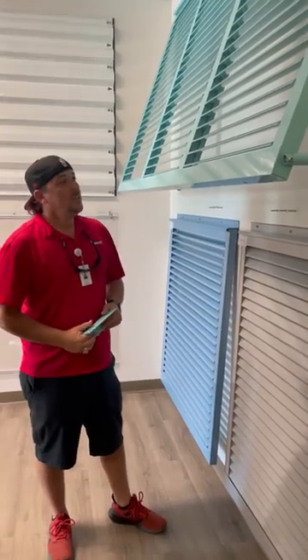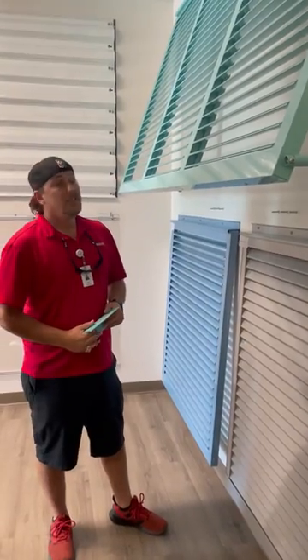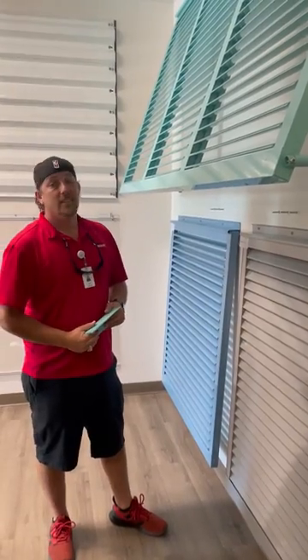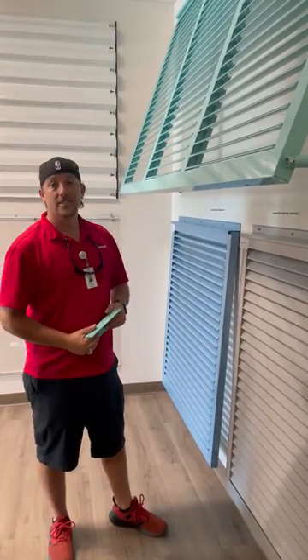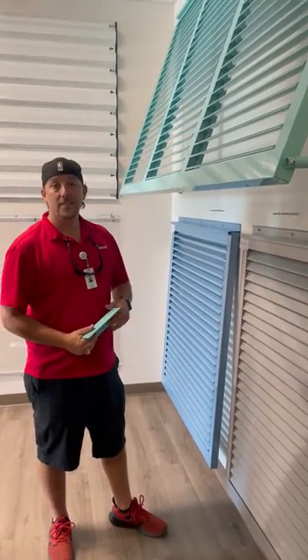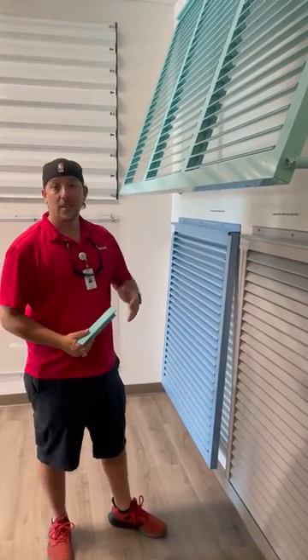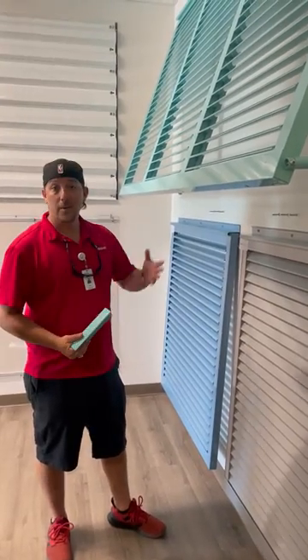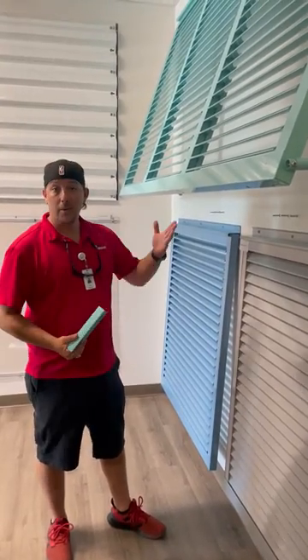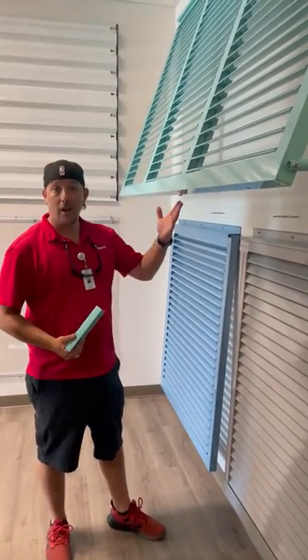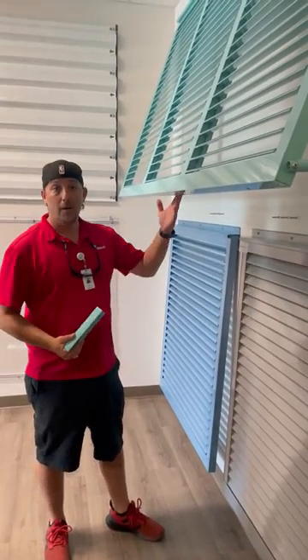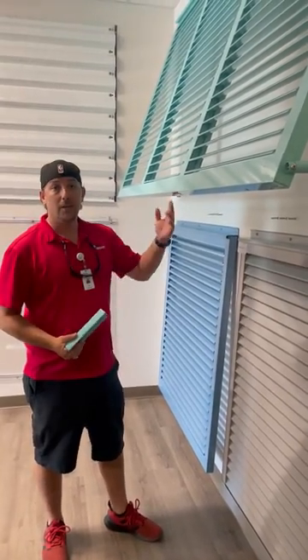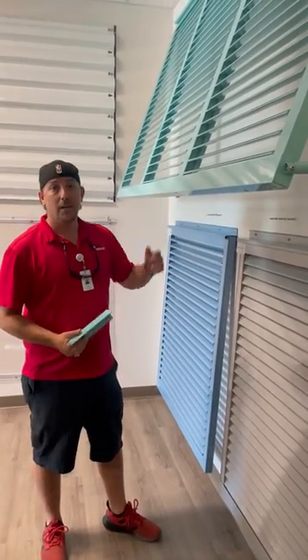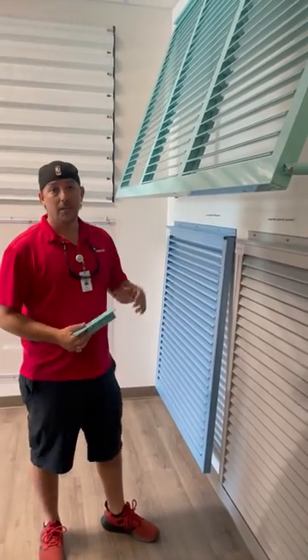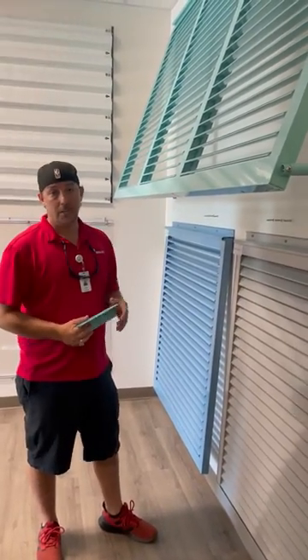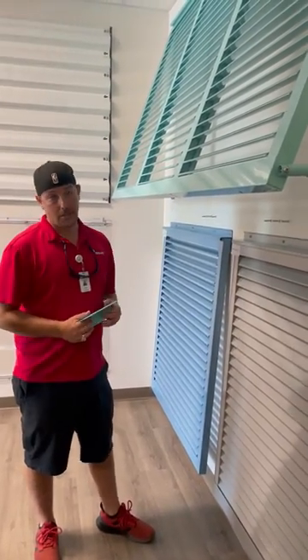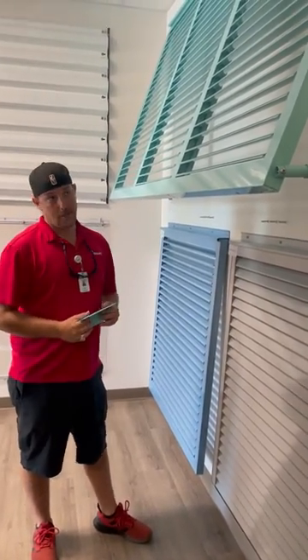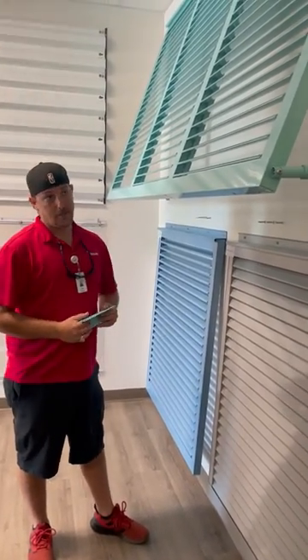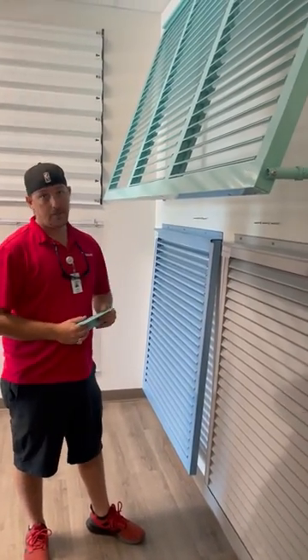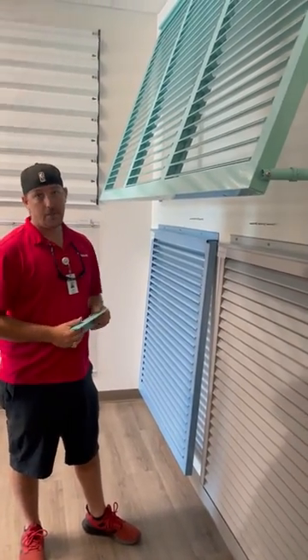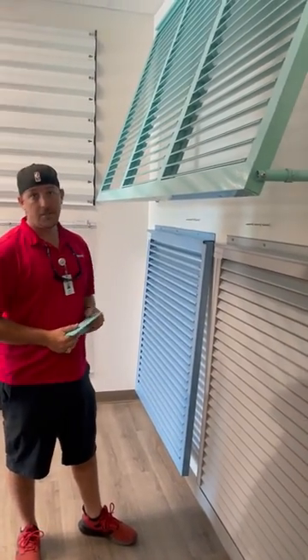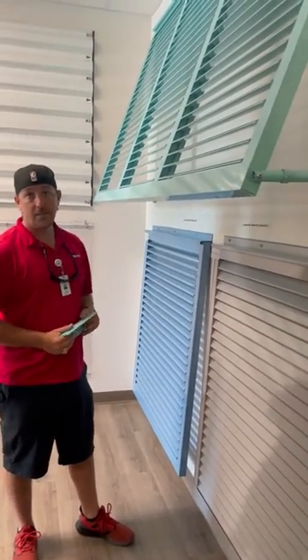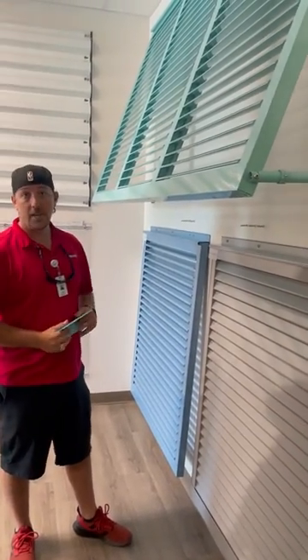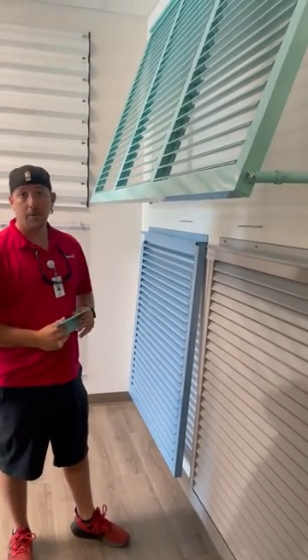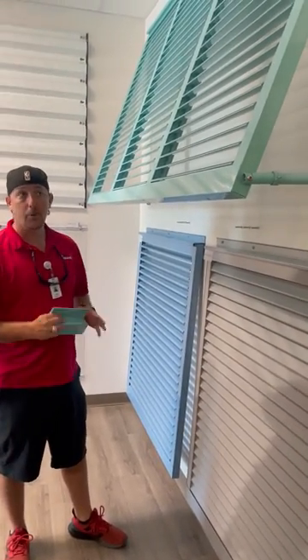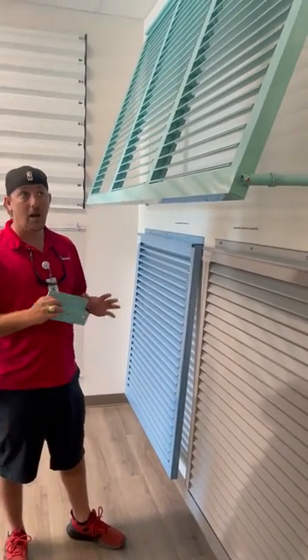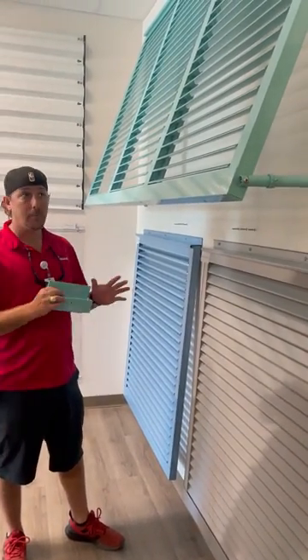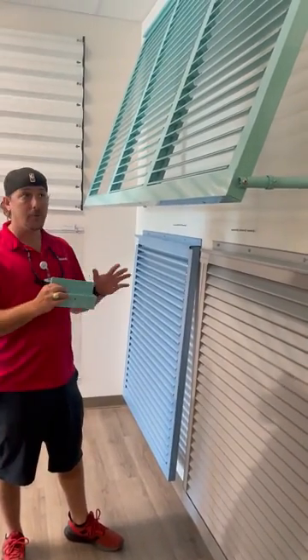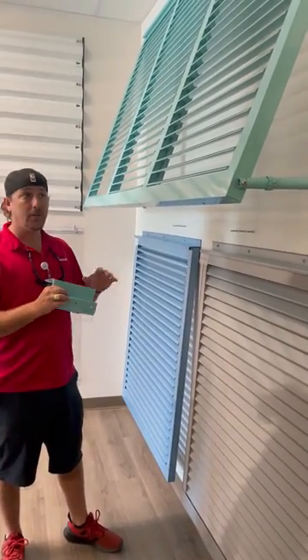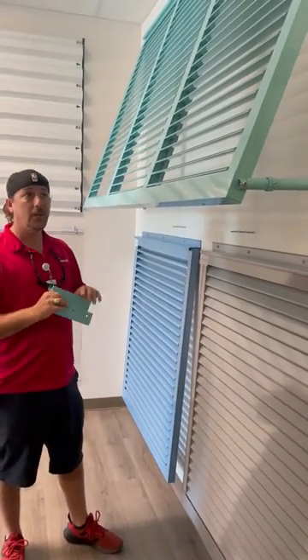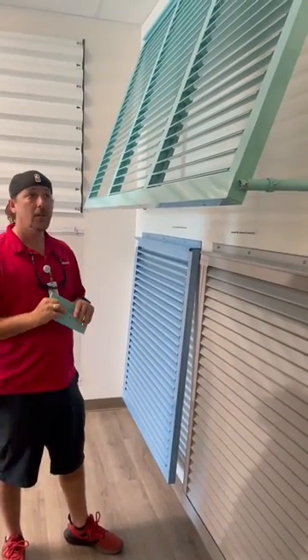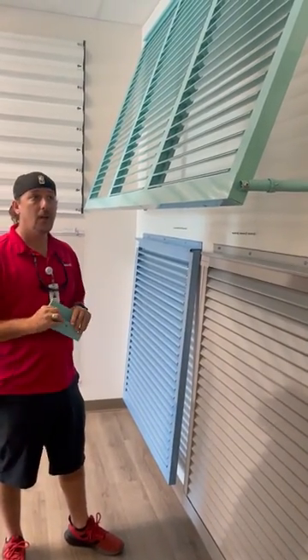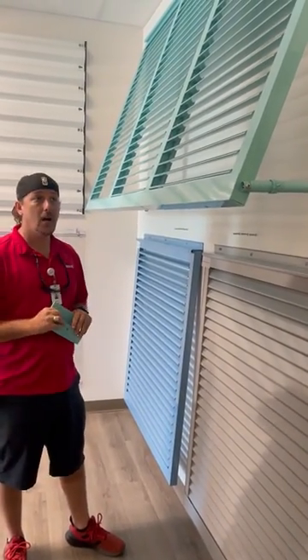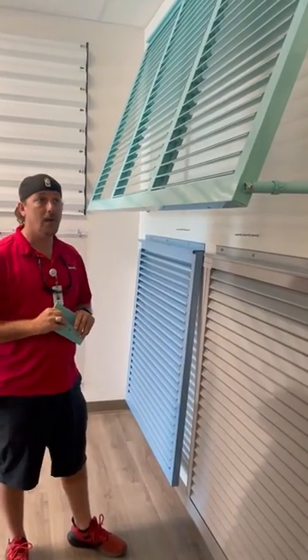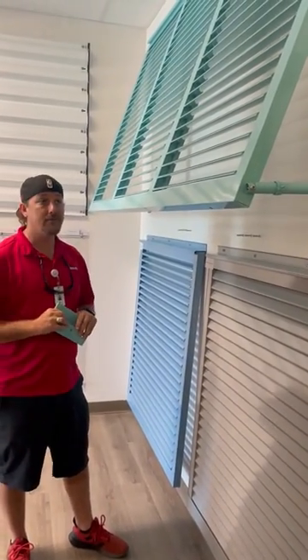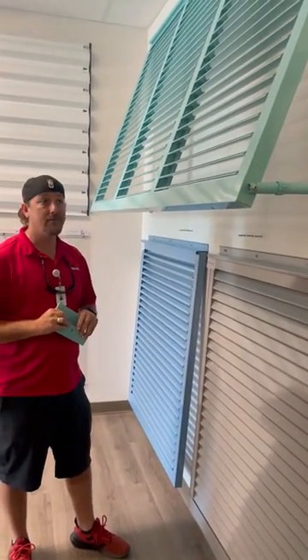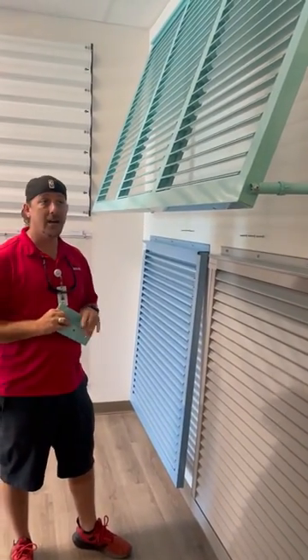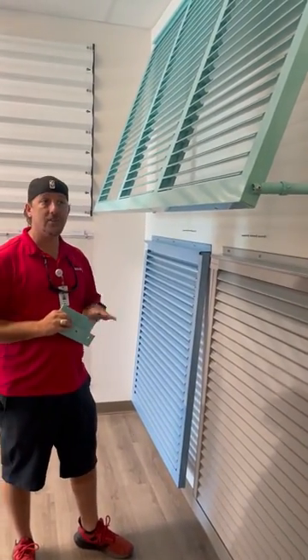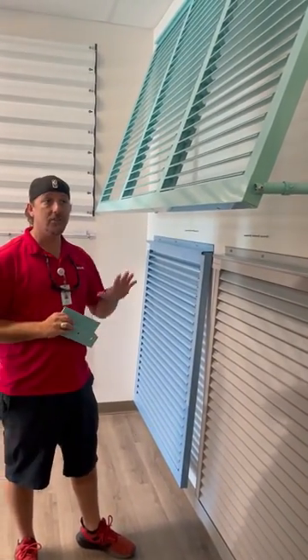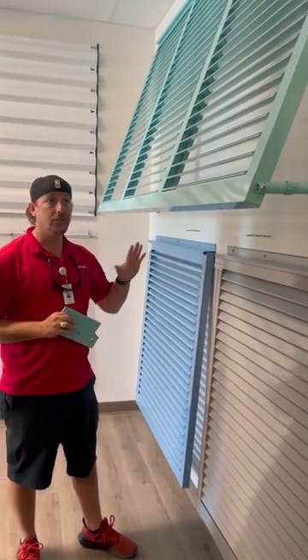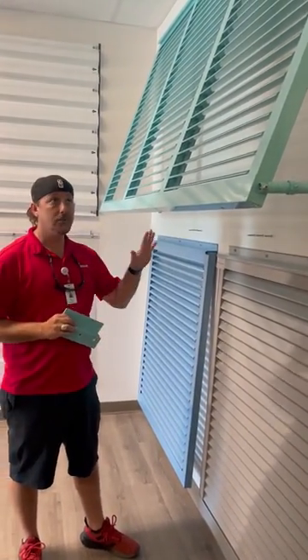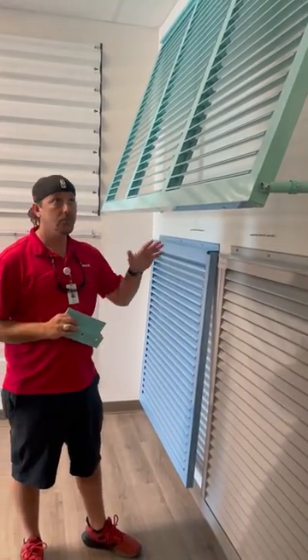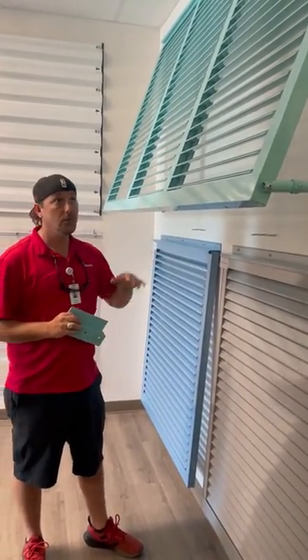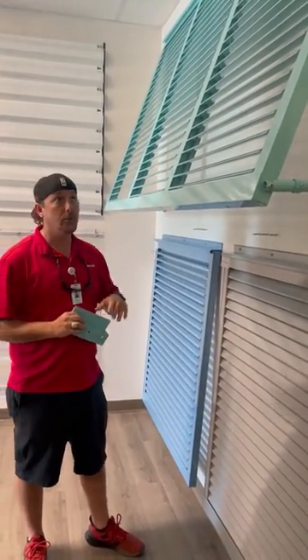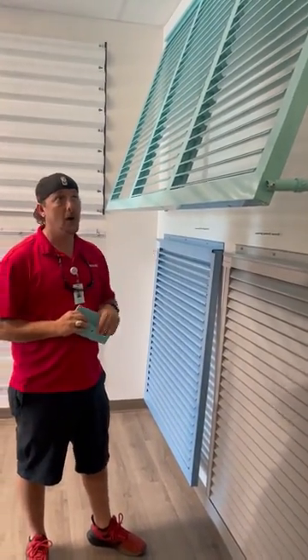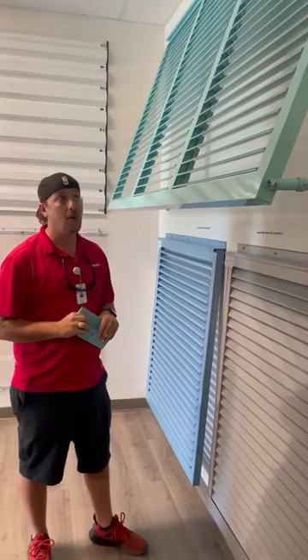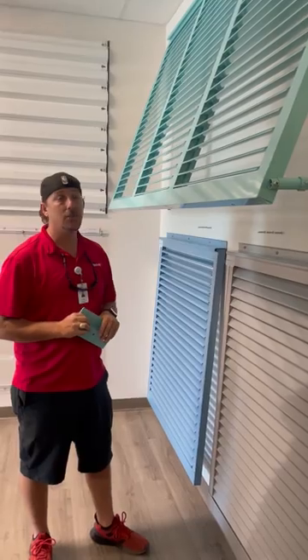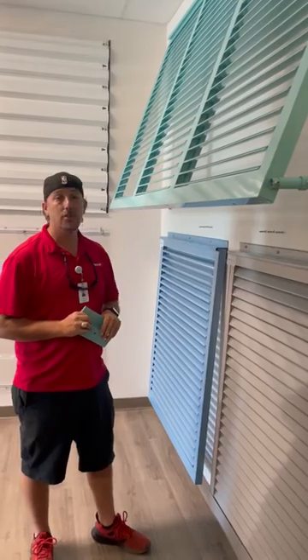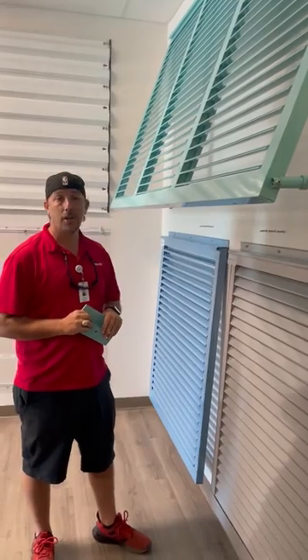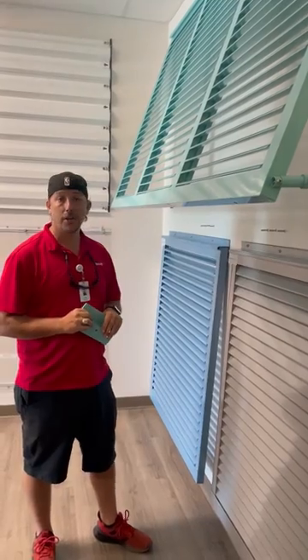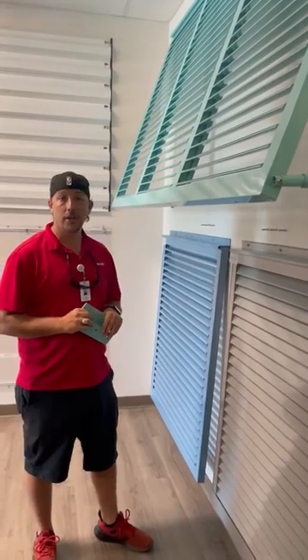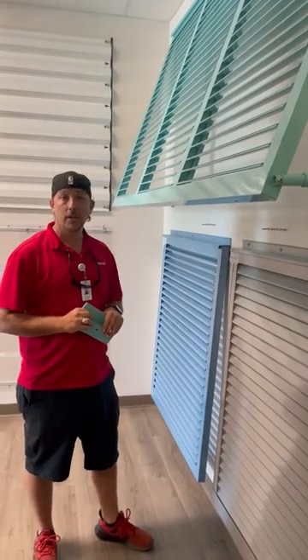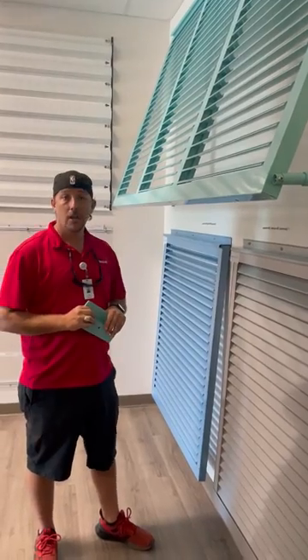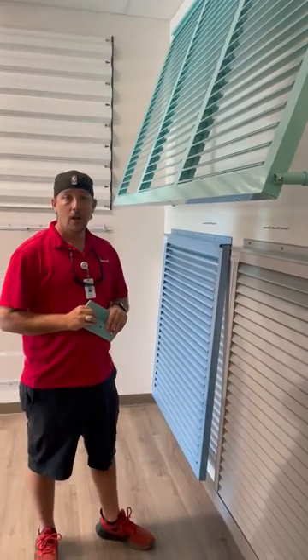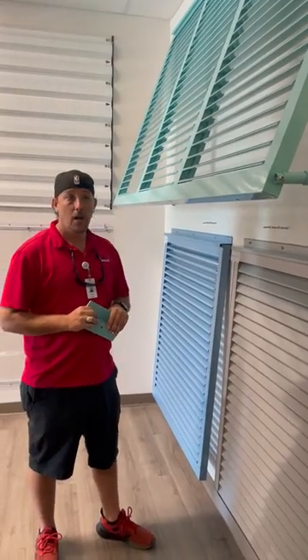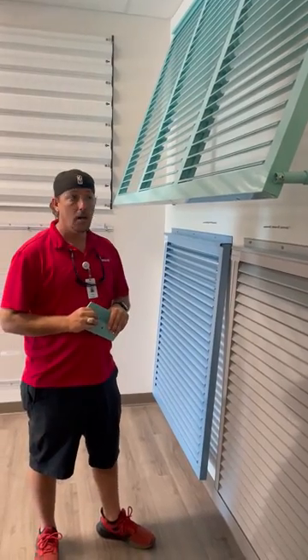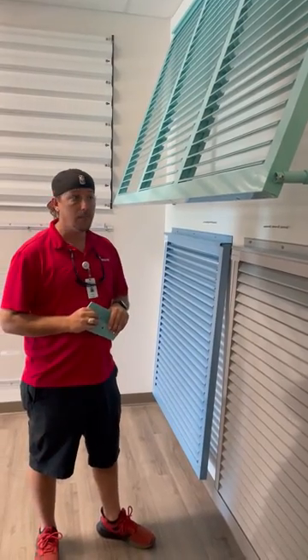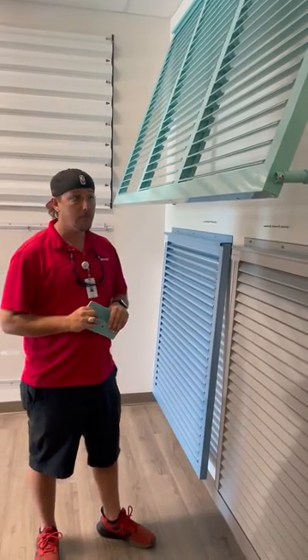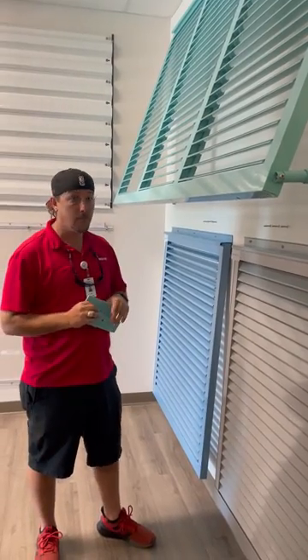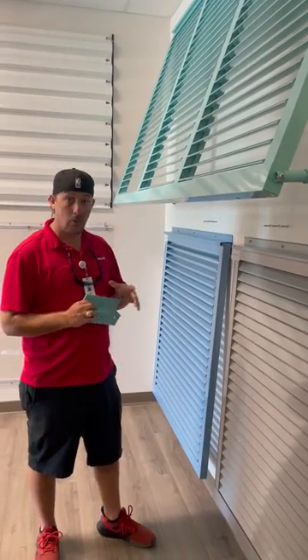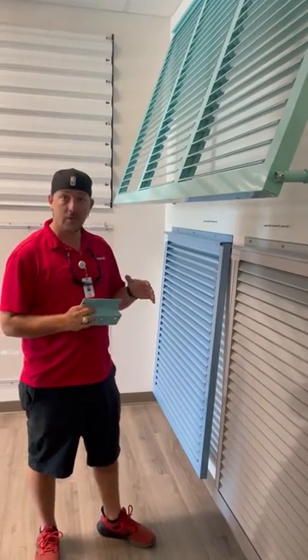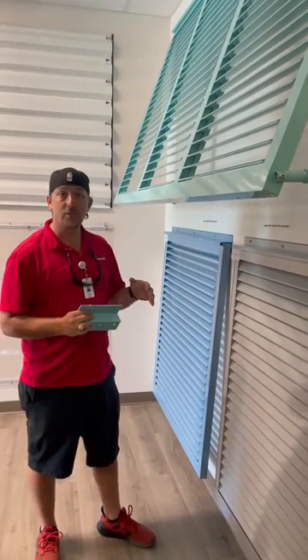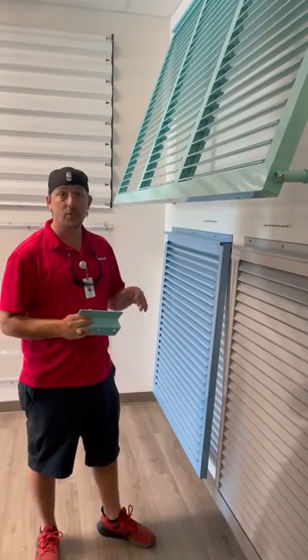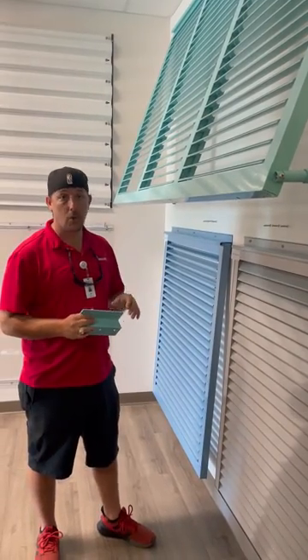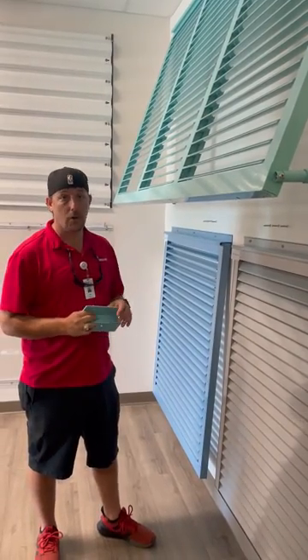This is our Bahama line of shutters. This is how to properly fasten your Bahama shutter for a storm.